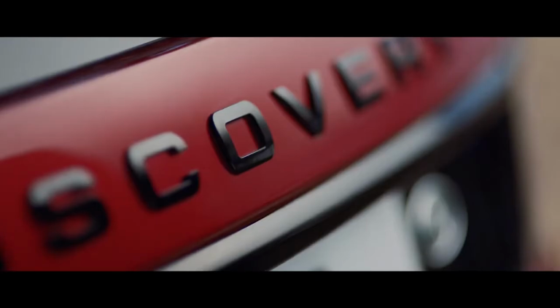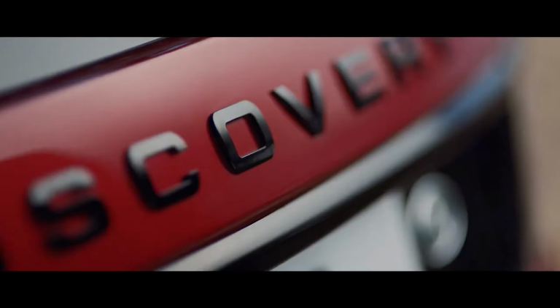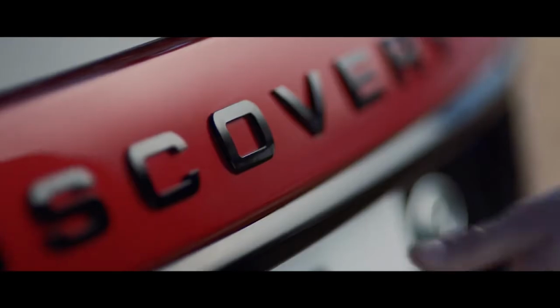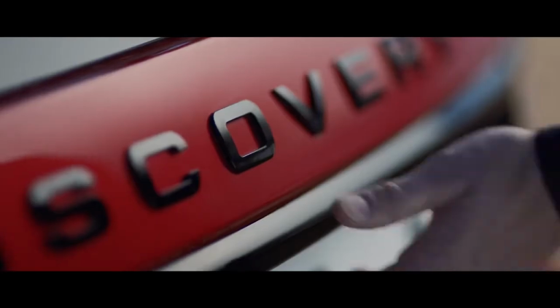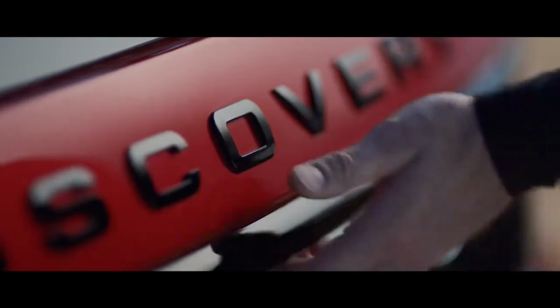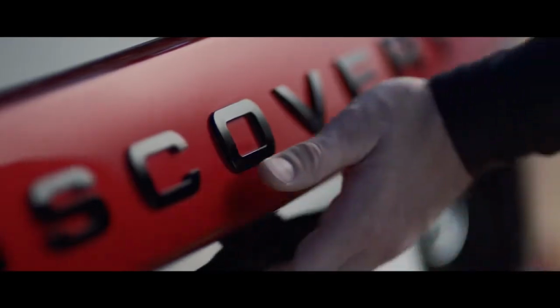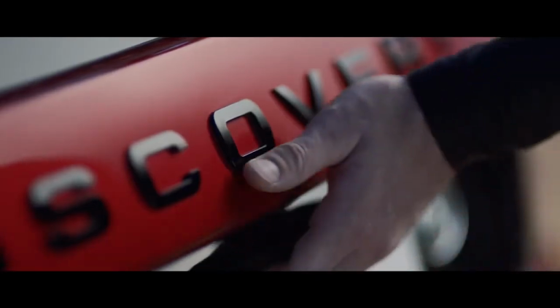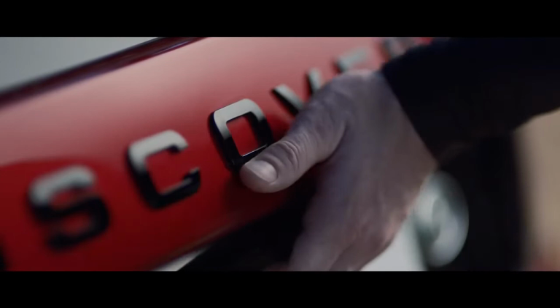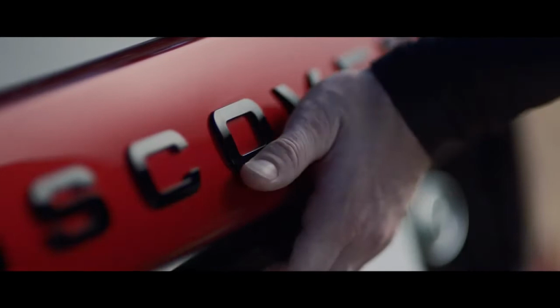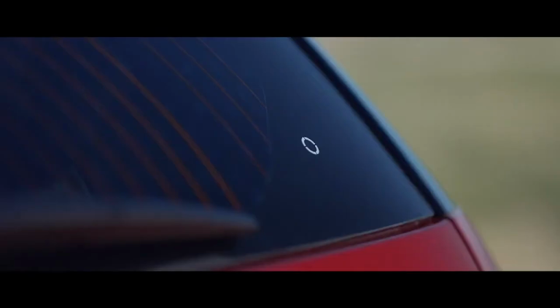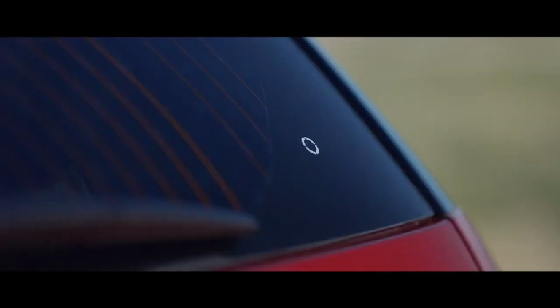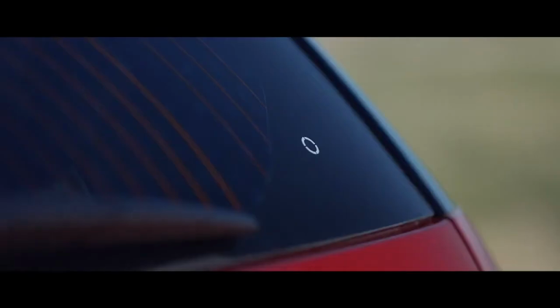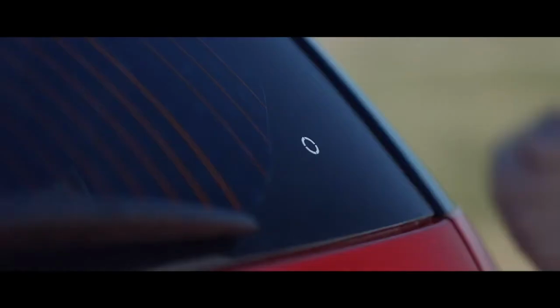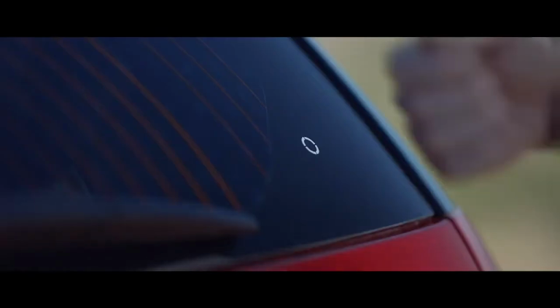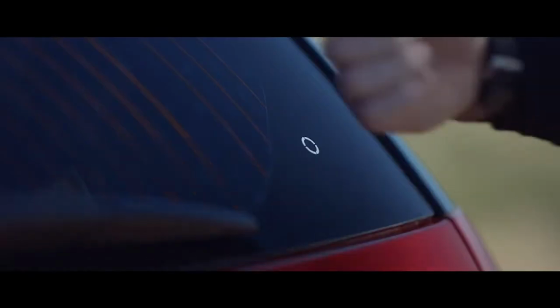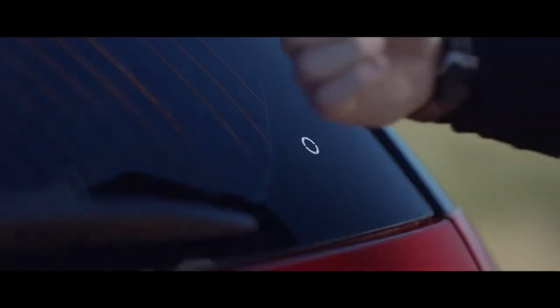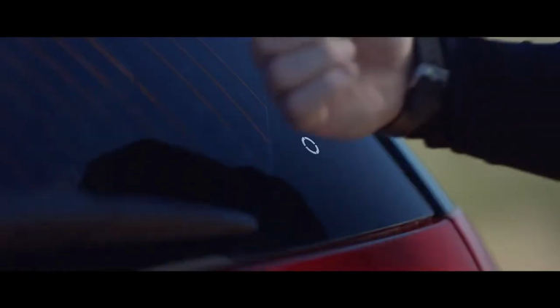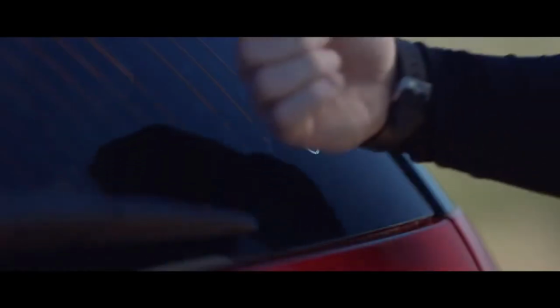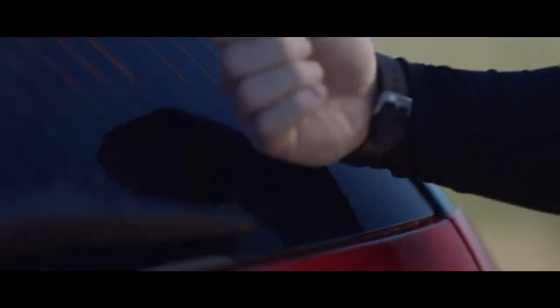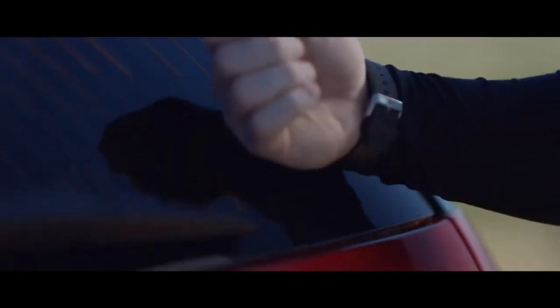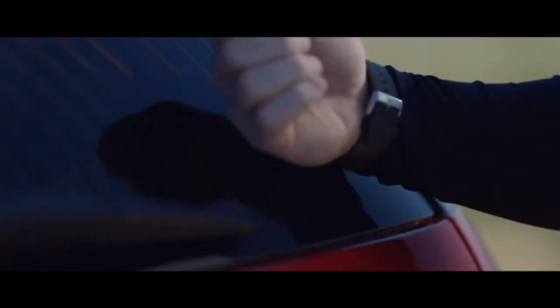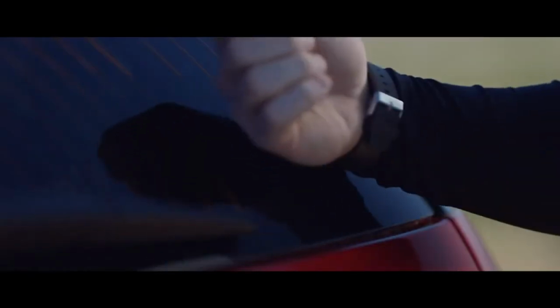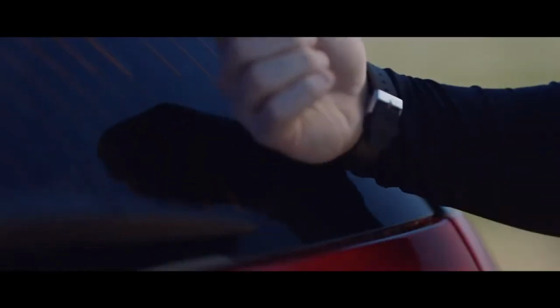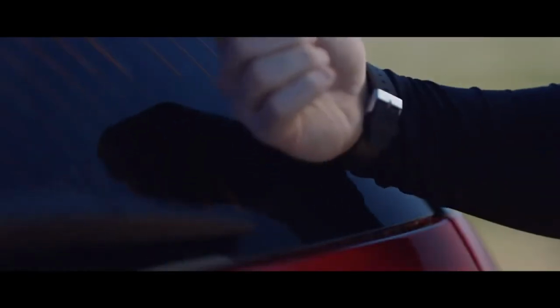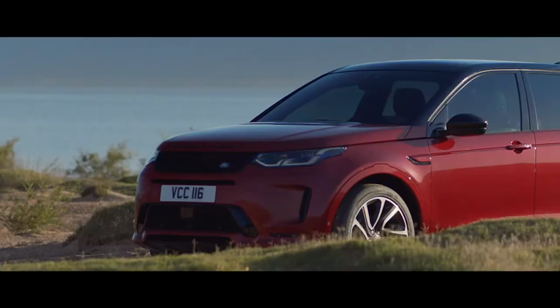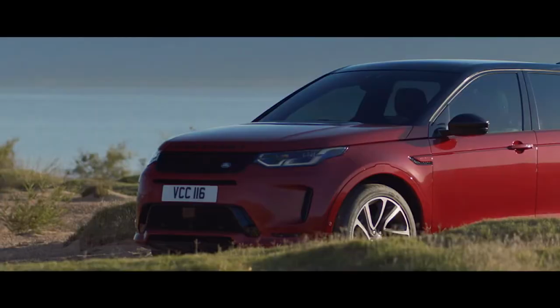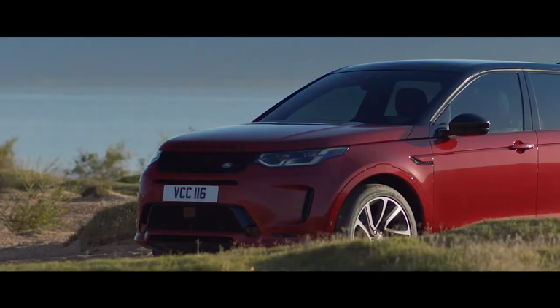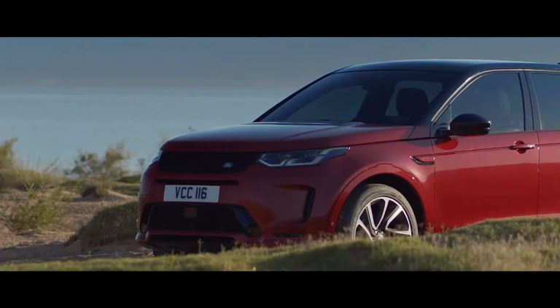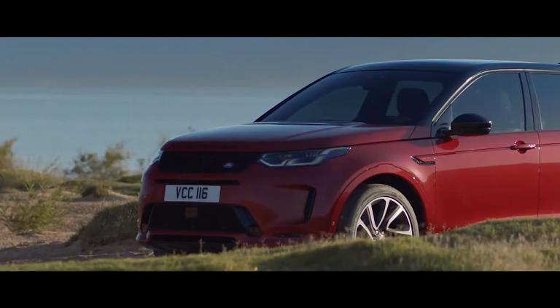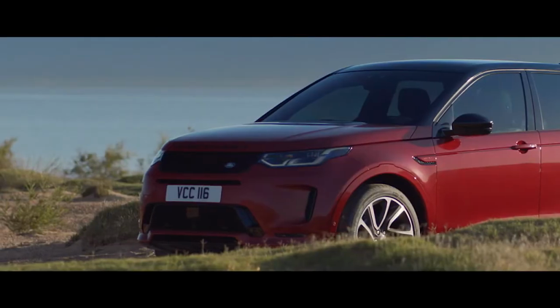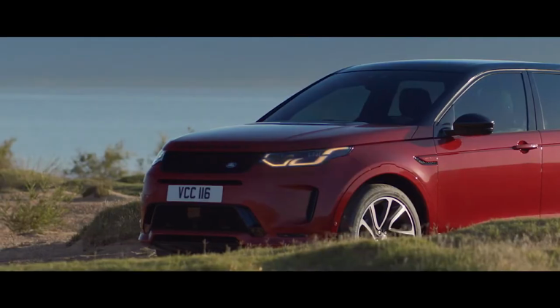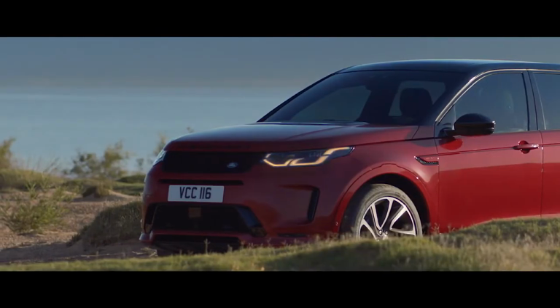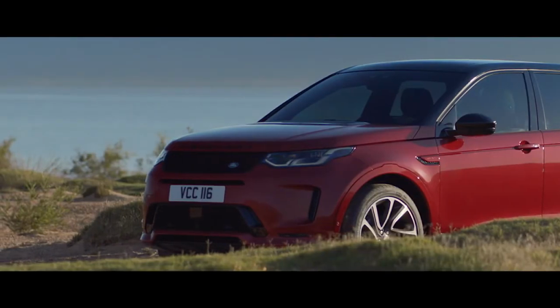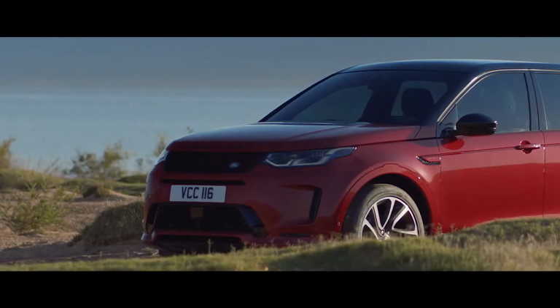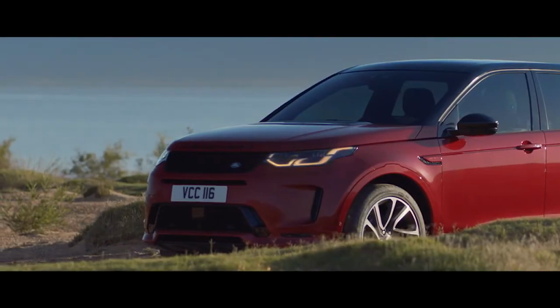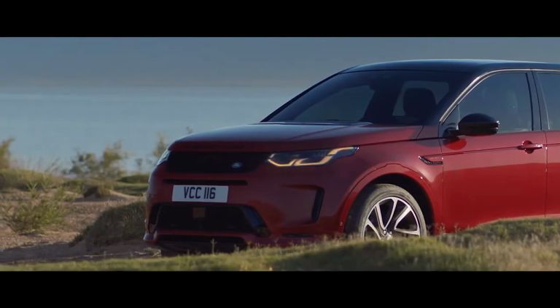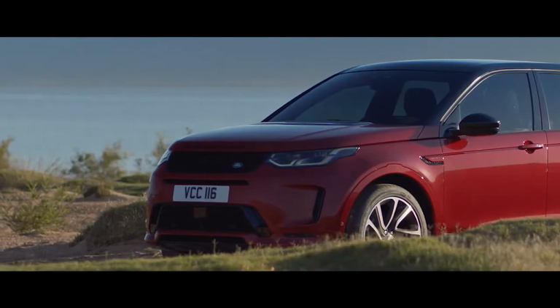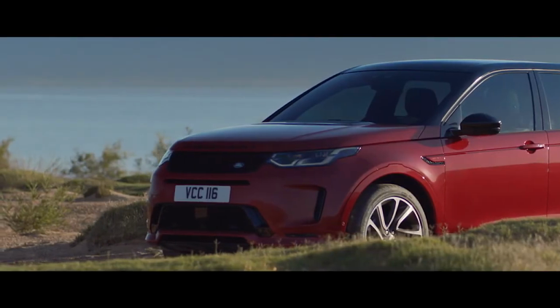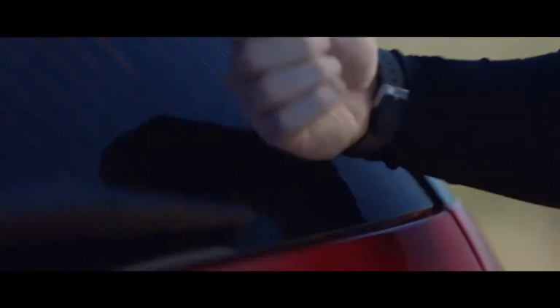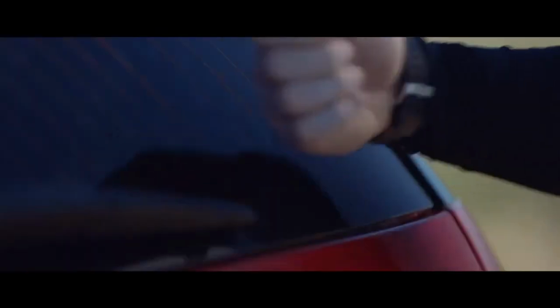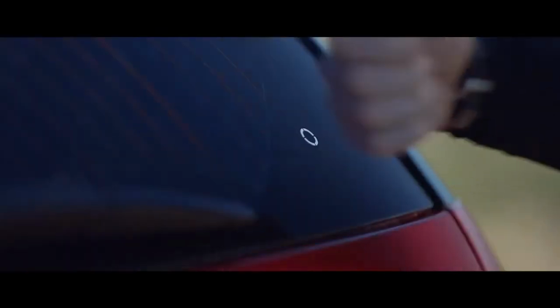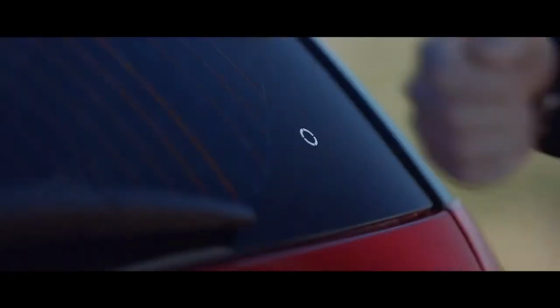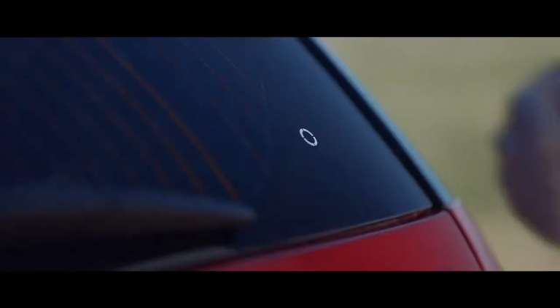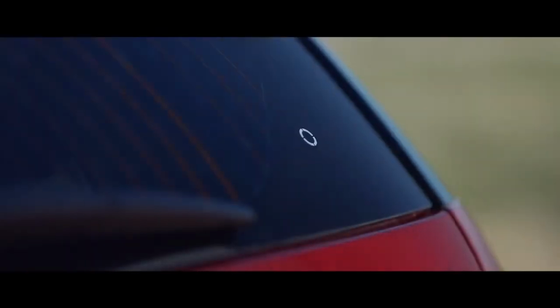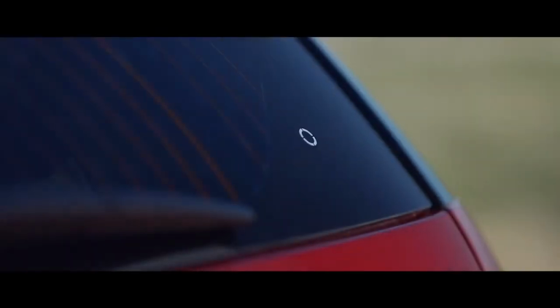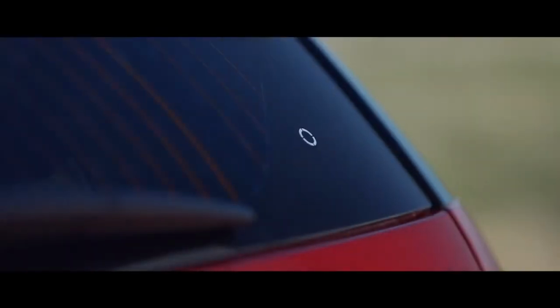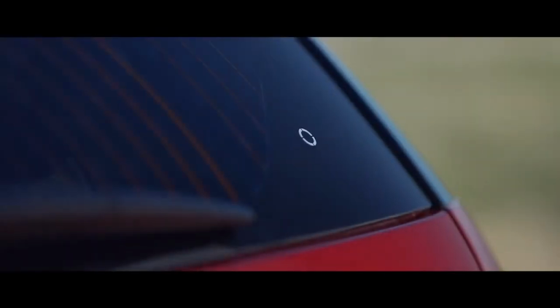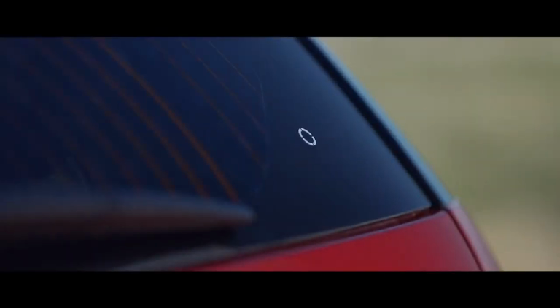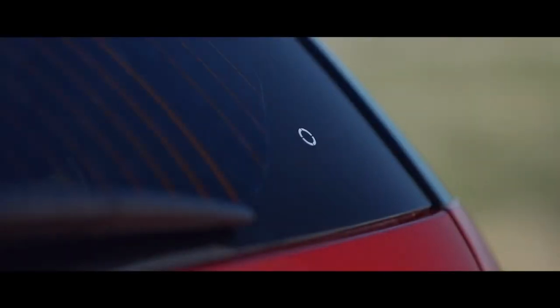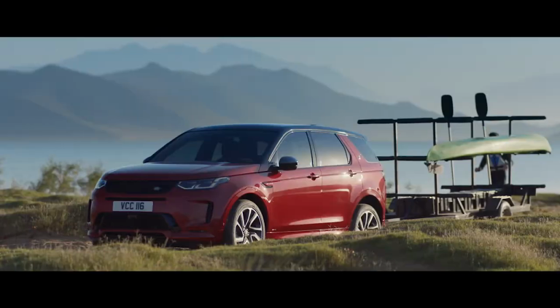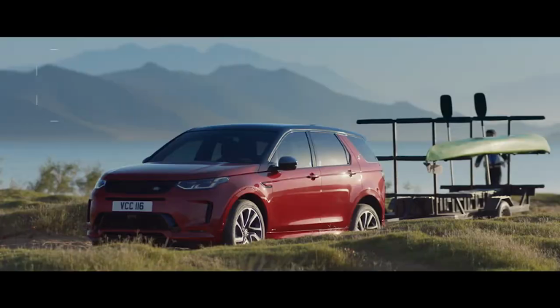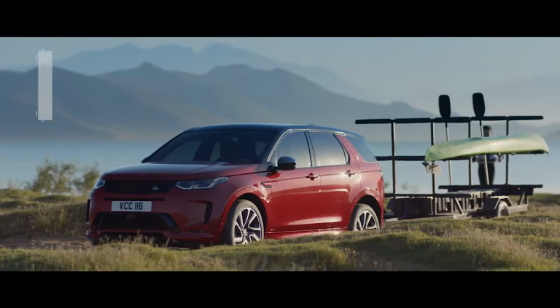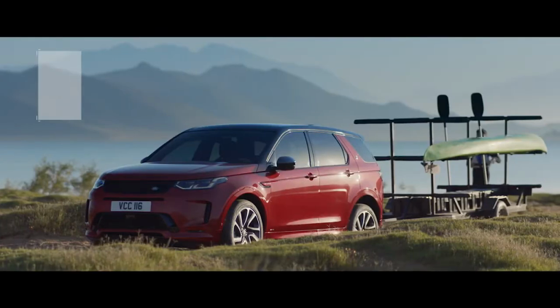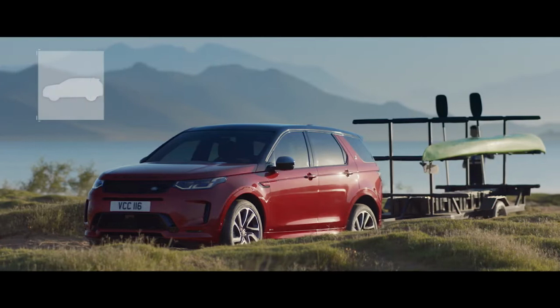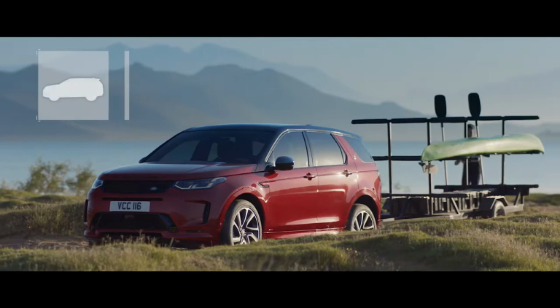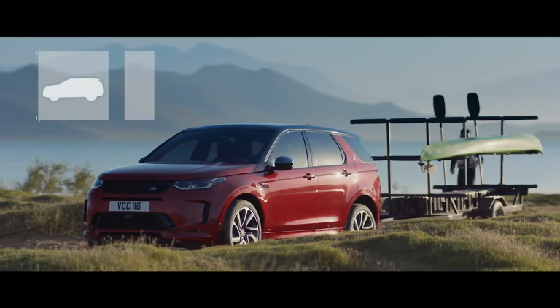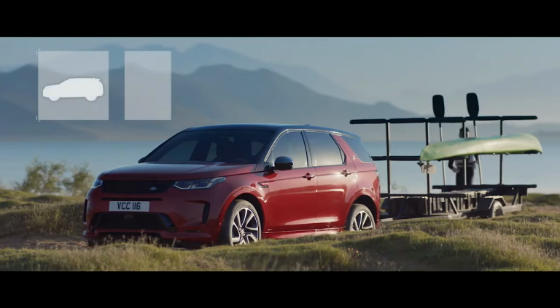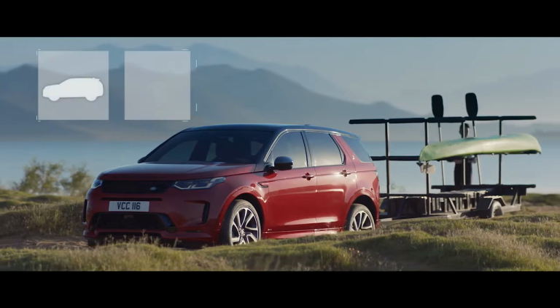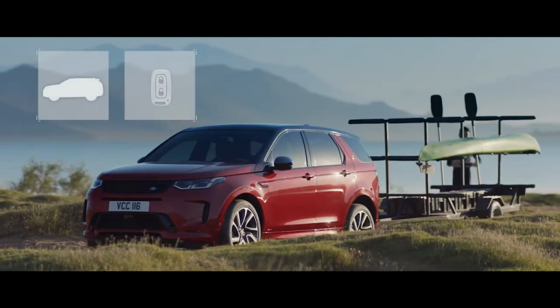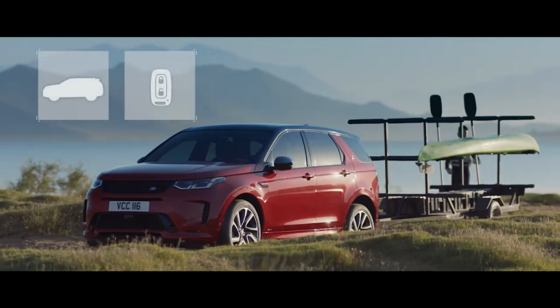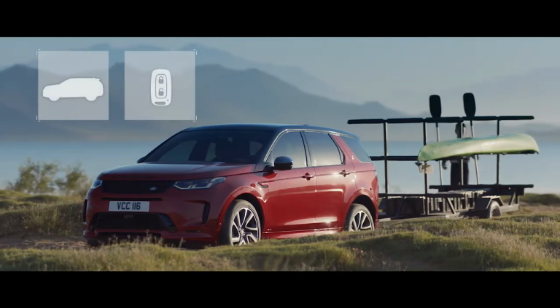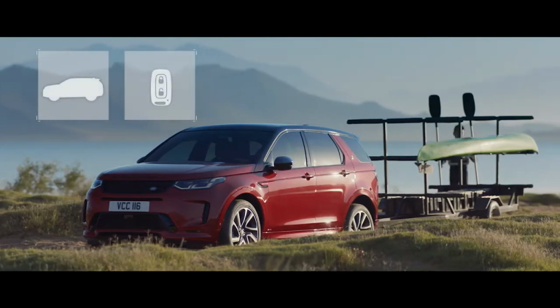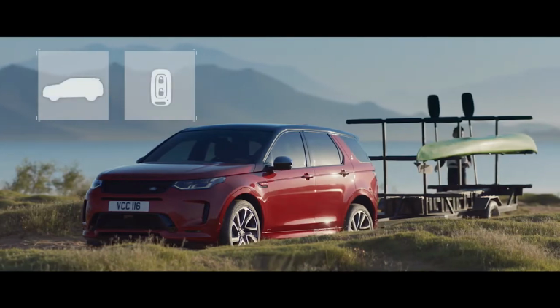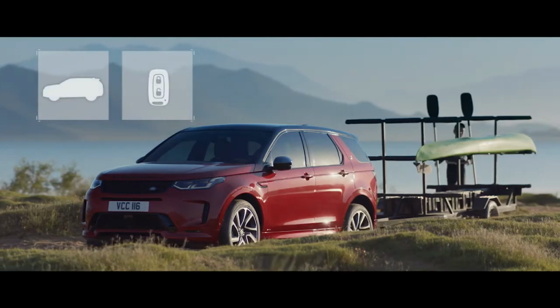The durable and waterproof activity key allows you to unlock and lock the vehicle whilst your keys are safely stowed inside.